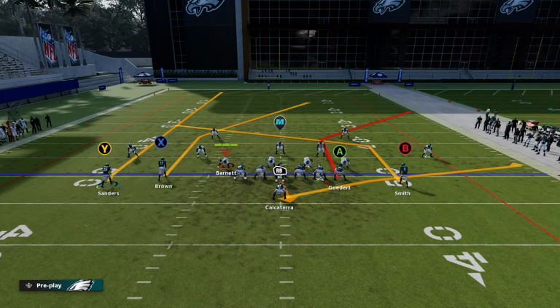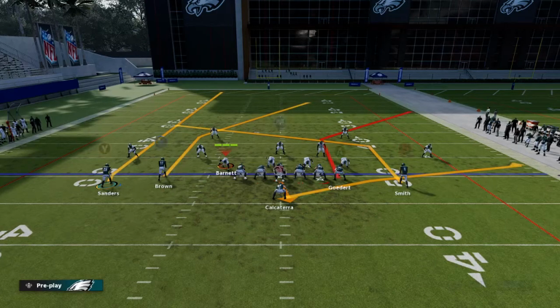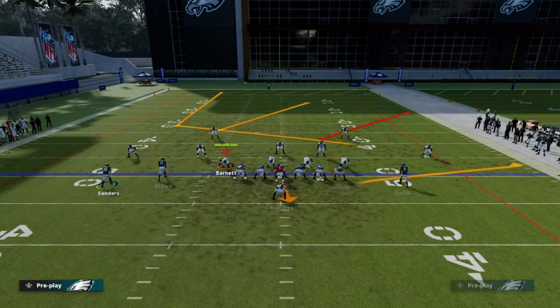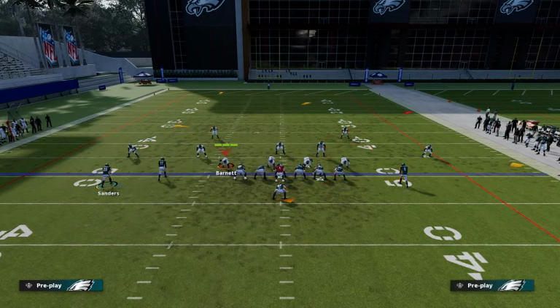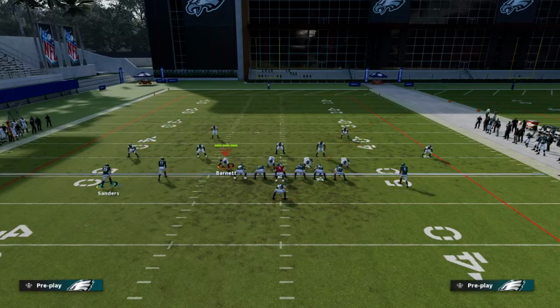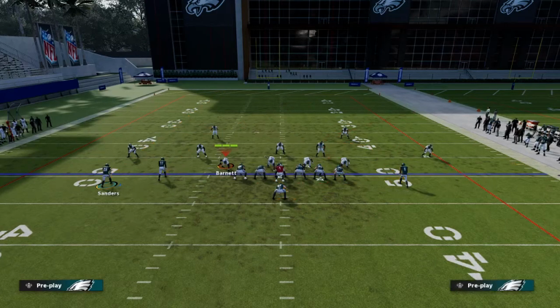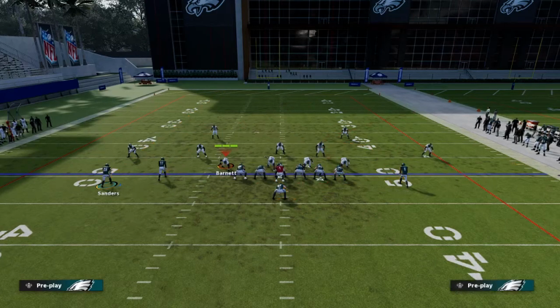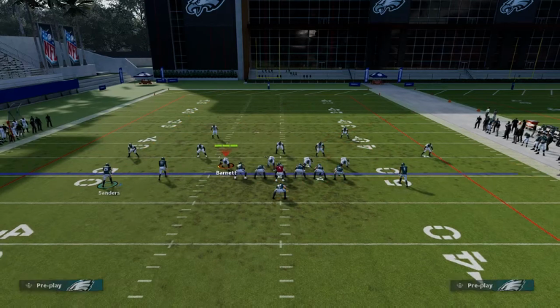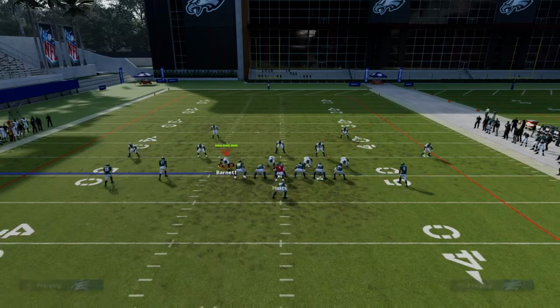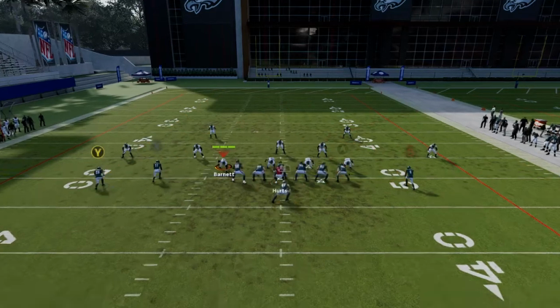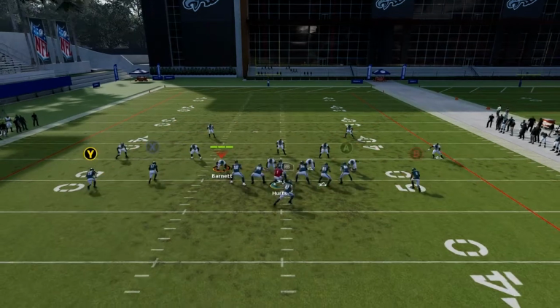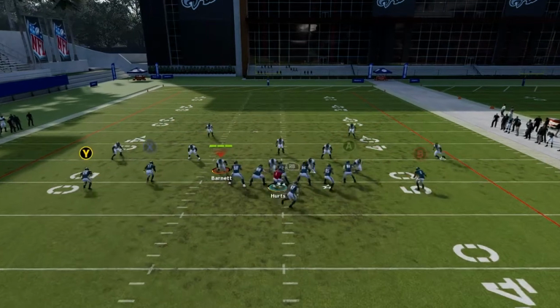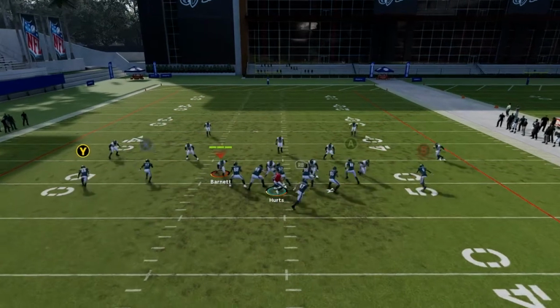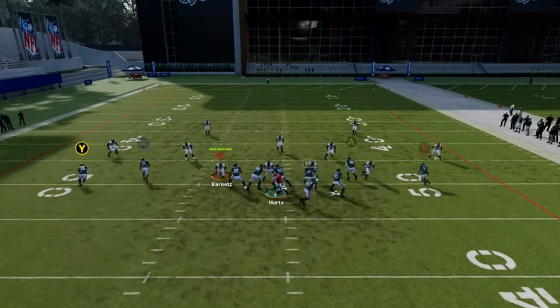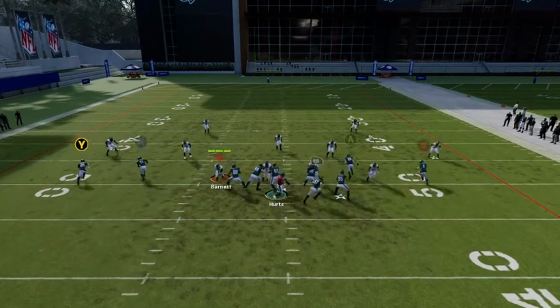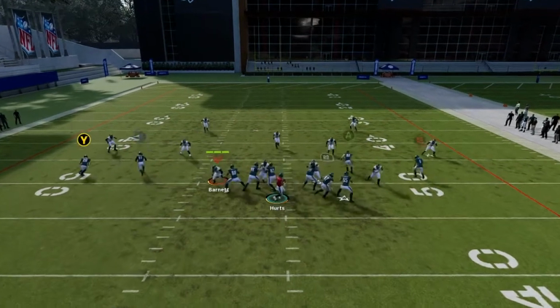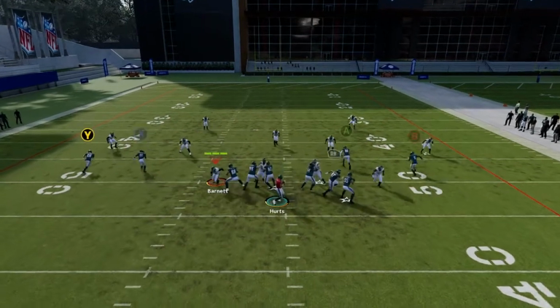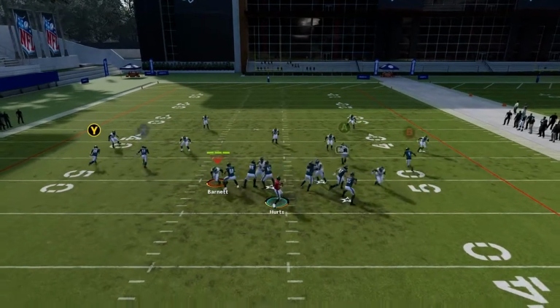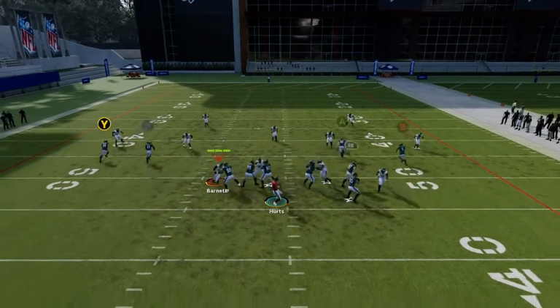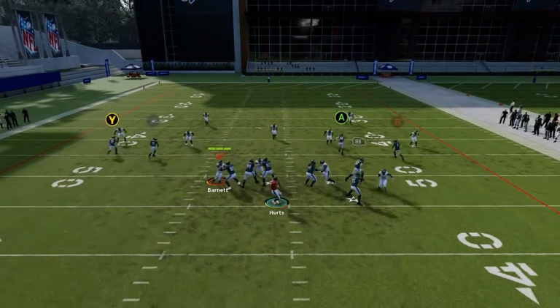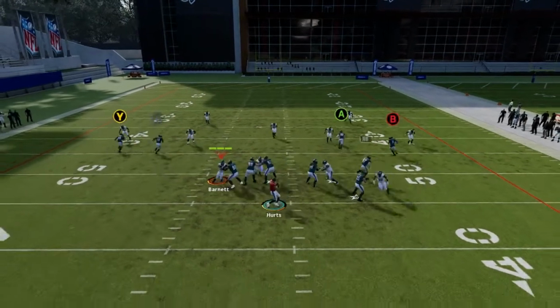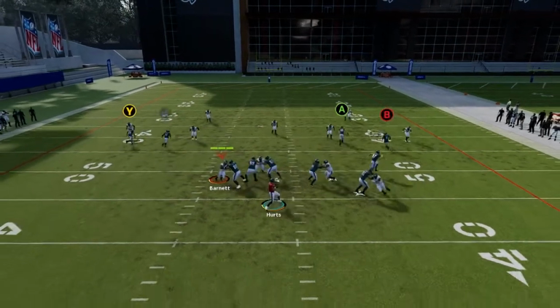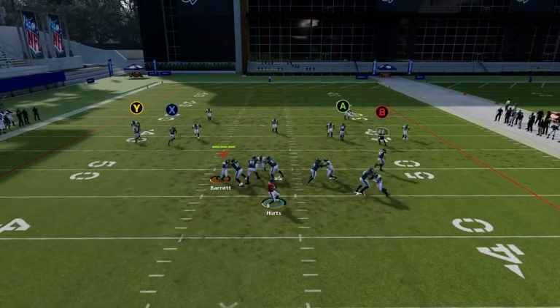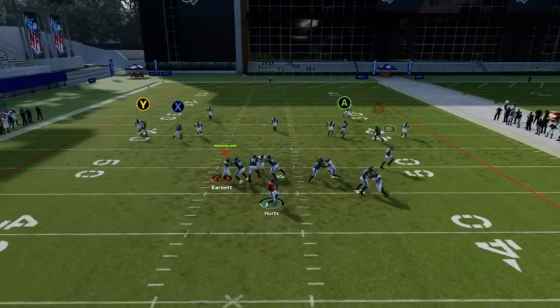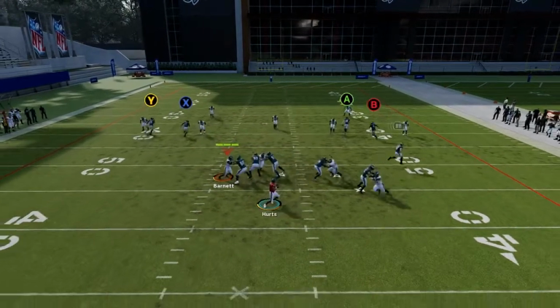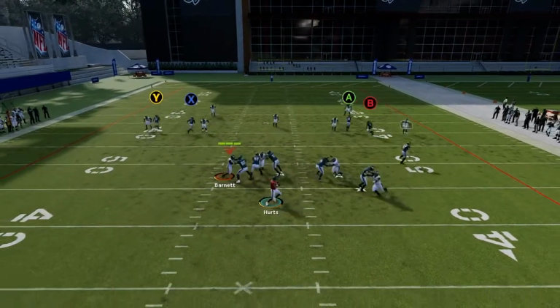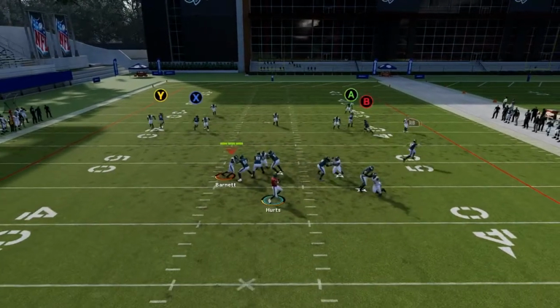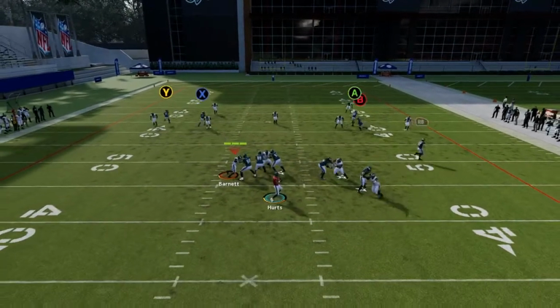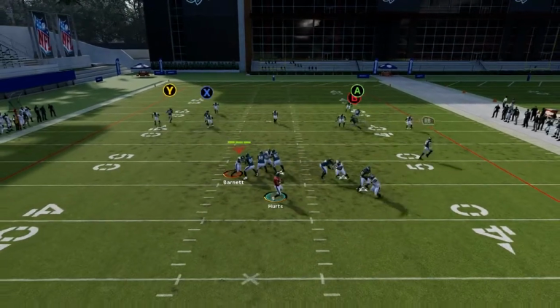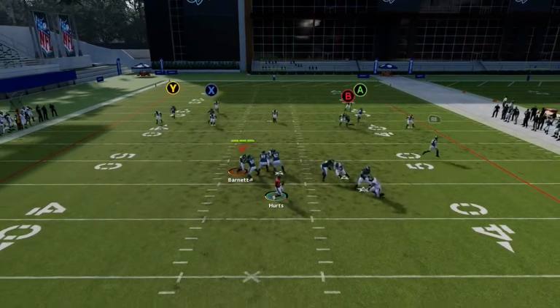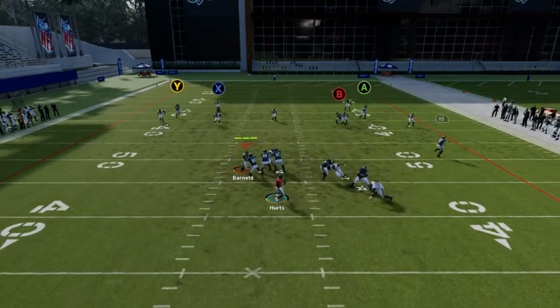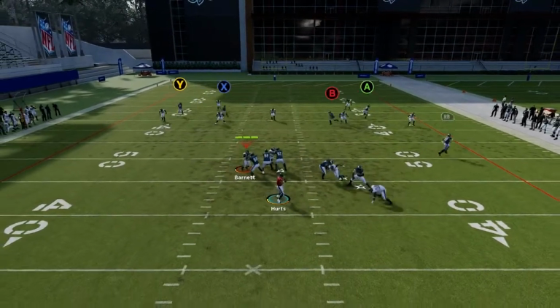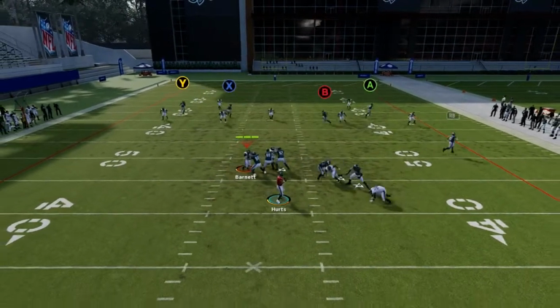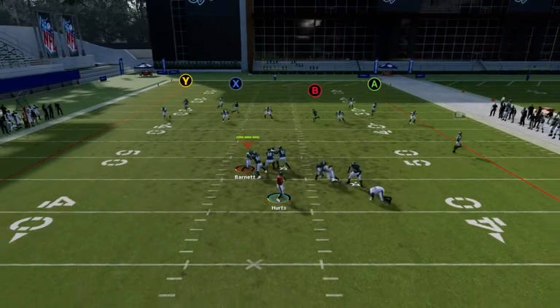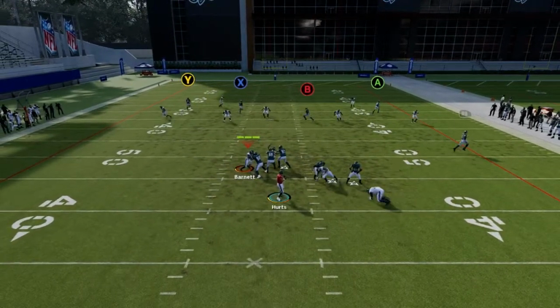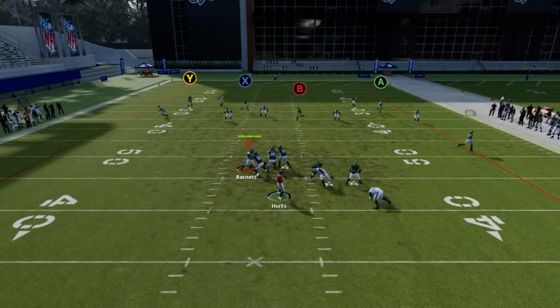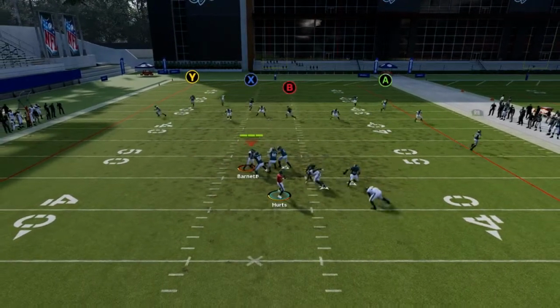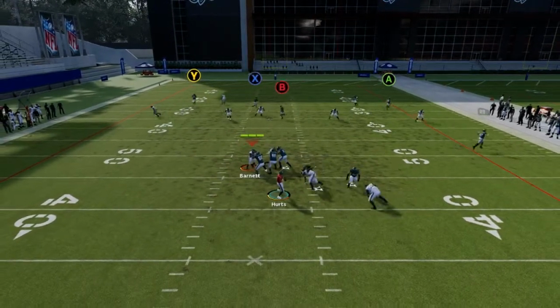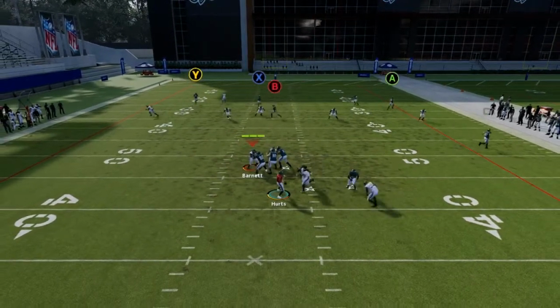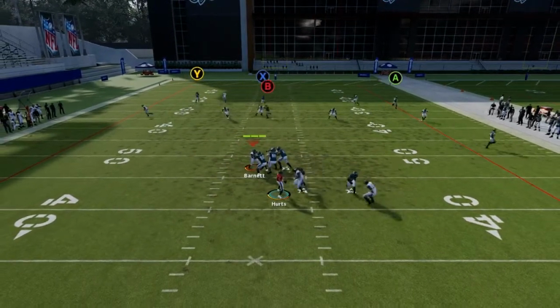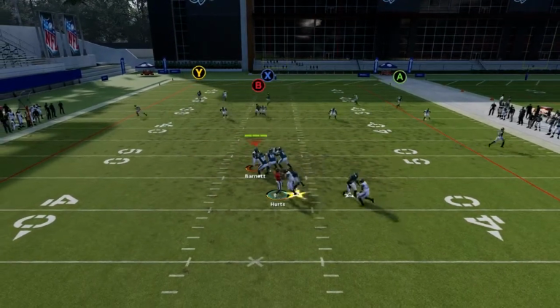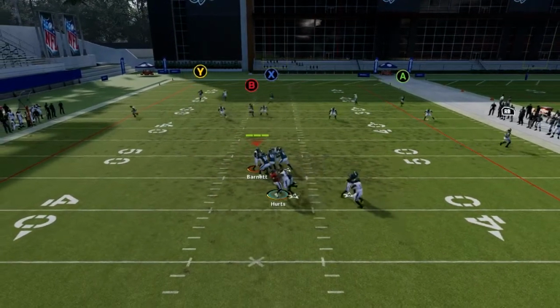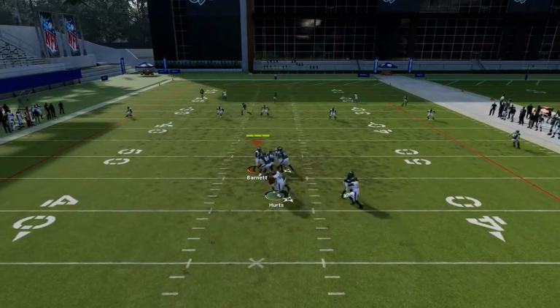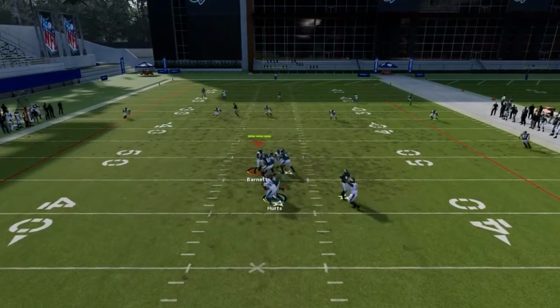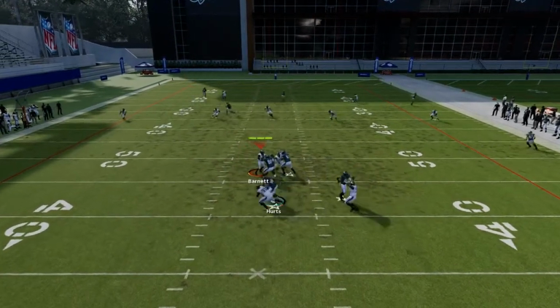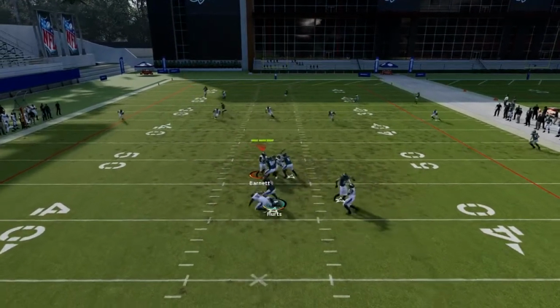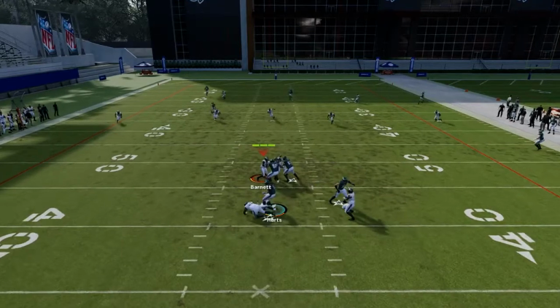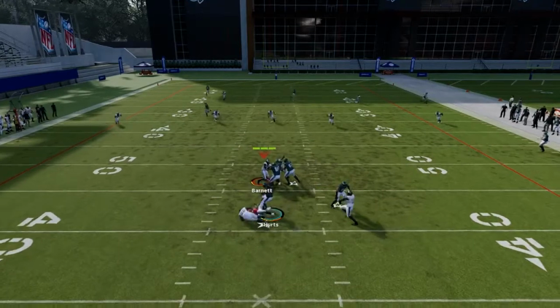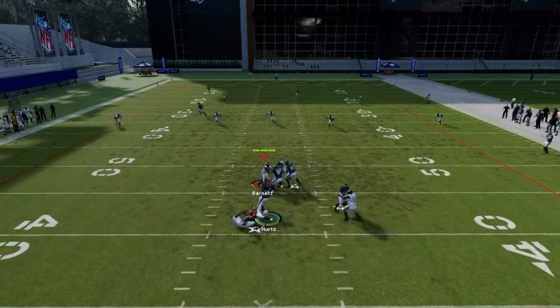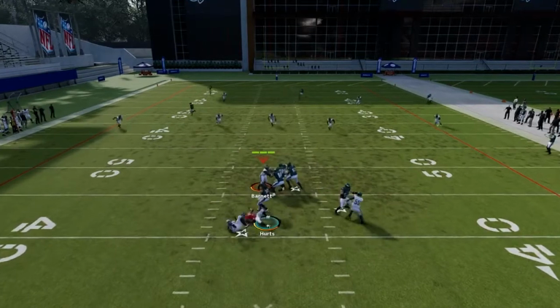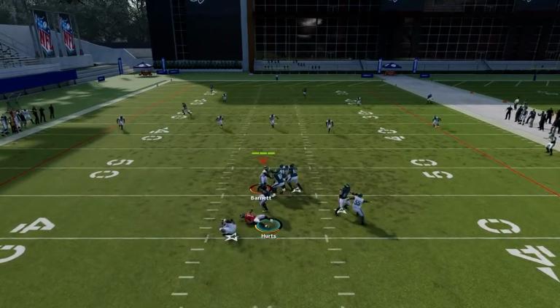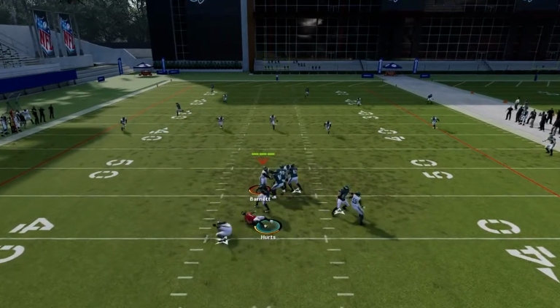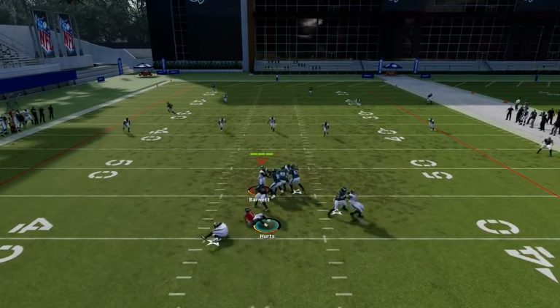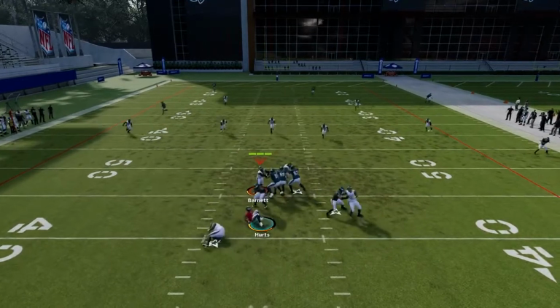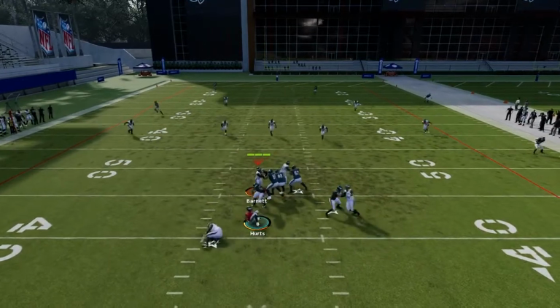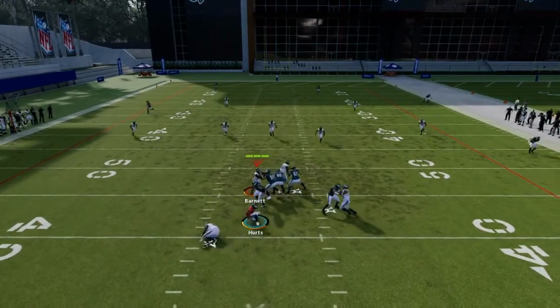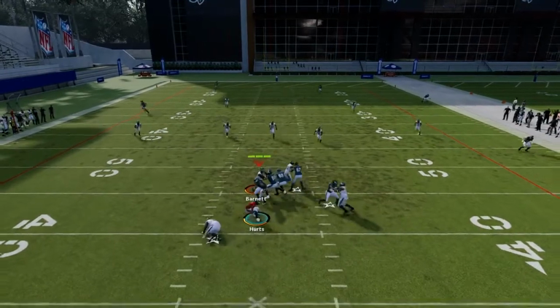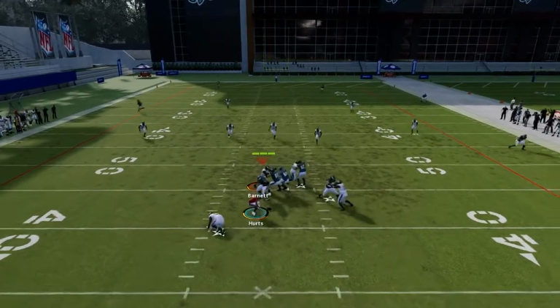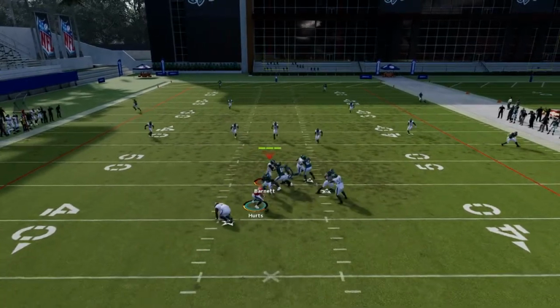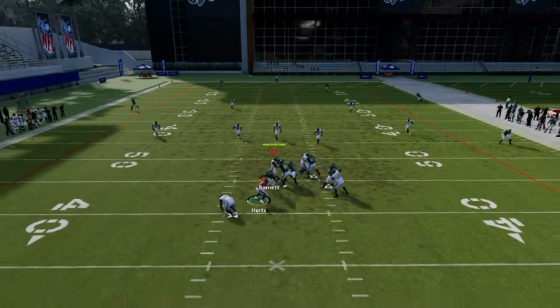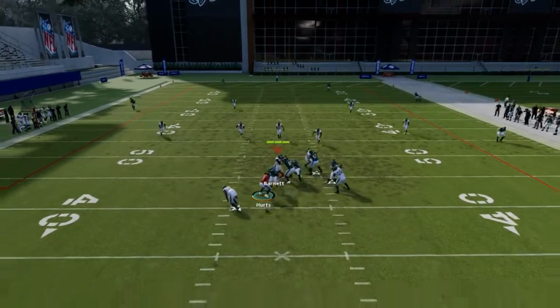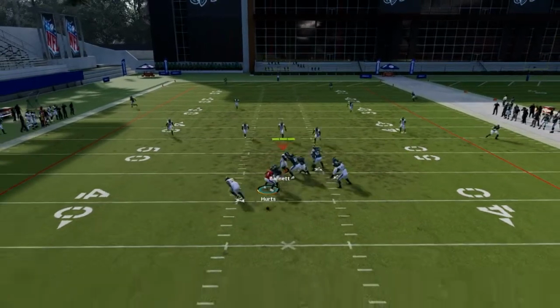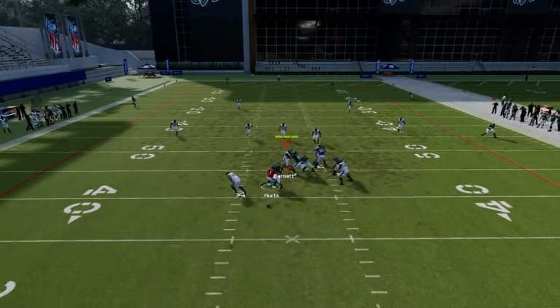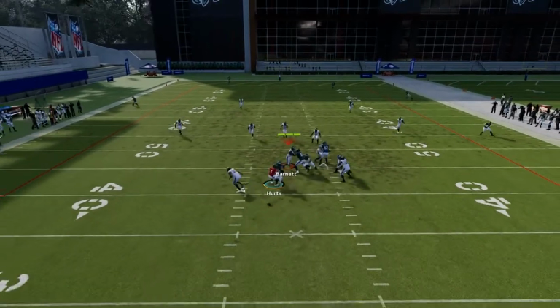Another thing I like to do is smart route the X receiver to shorten his post. And you see he gets behind the coverage — he's wide open.